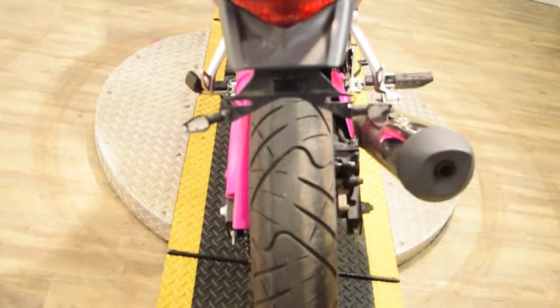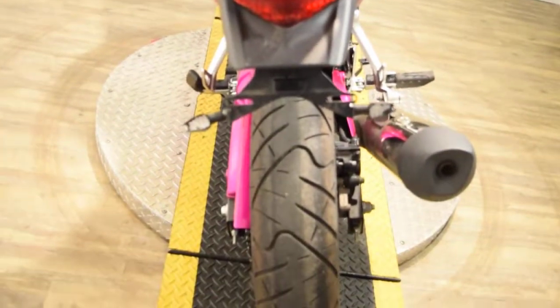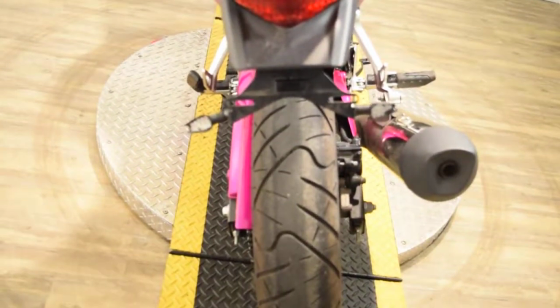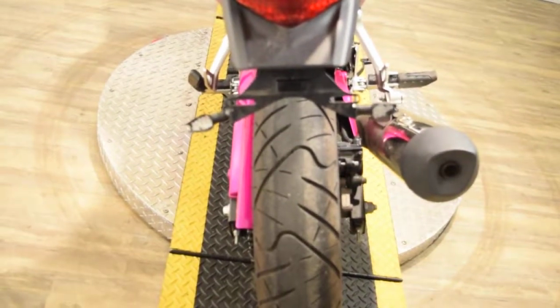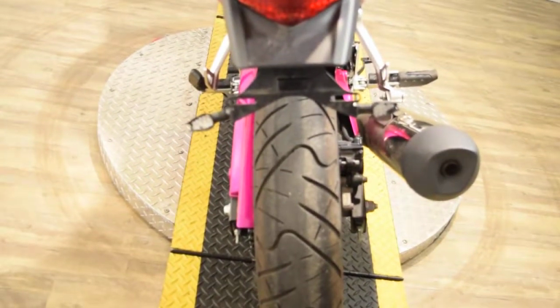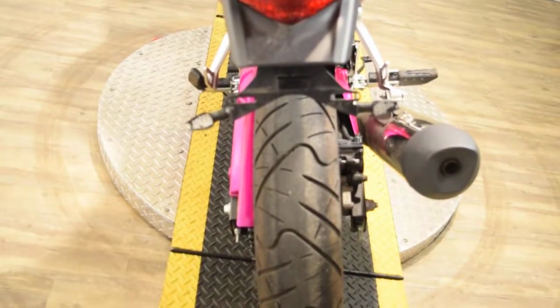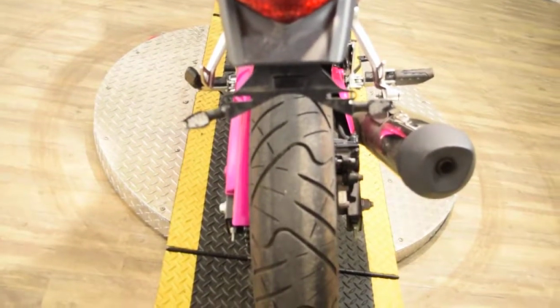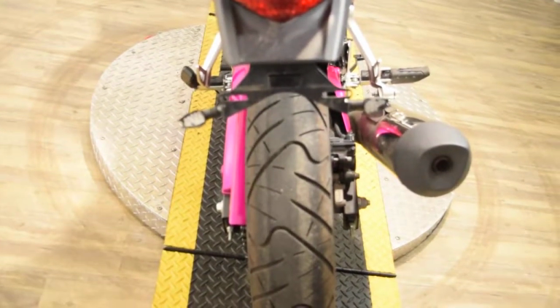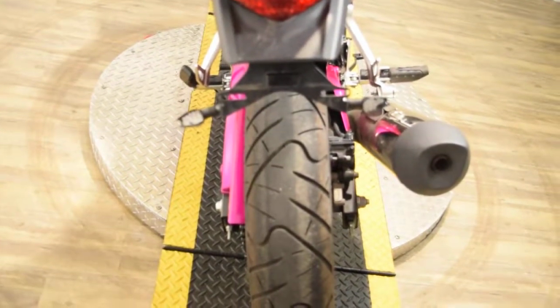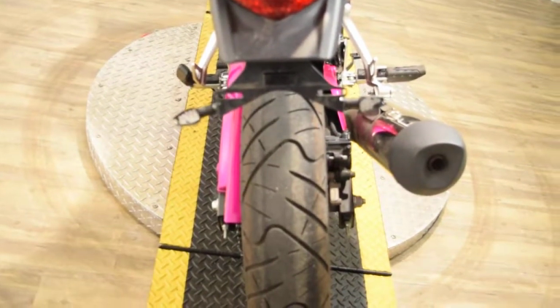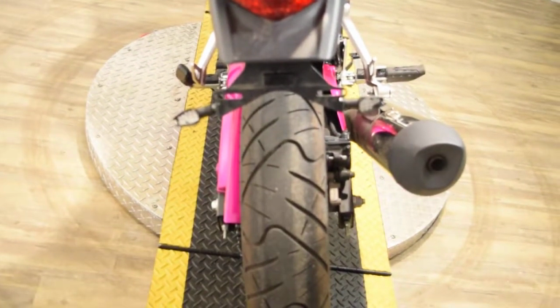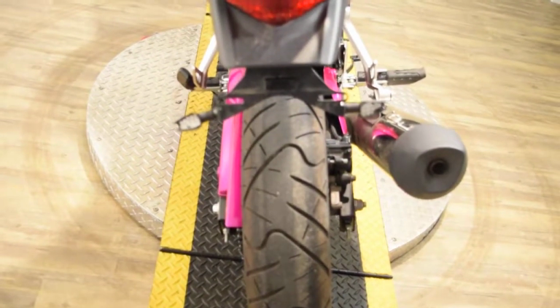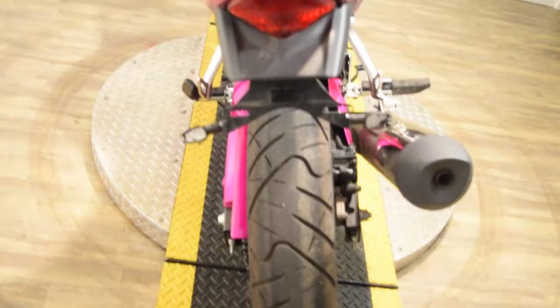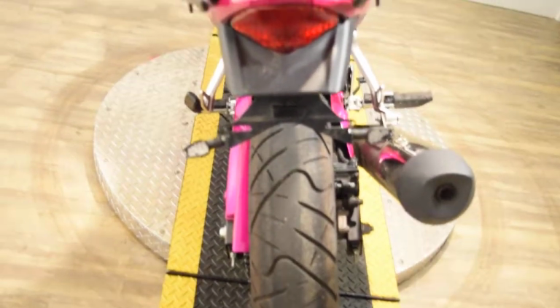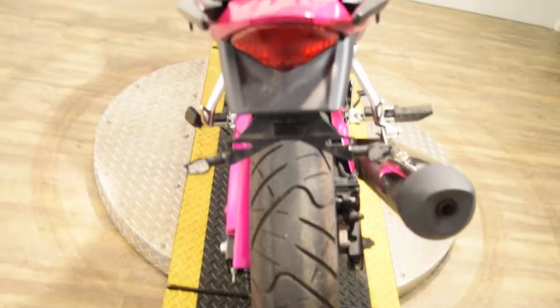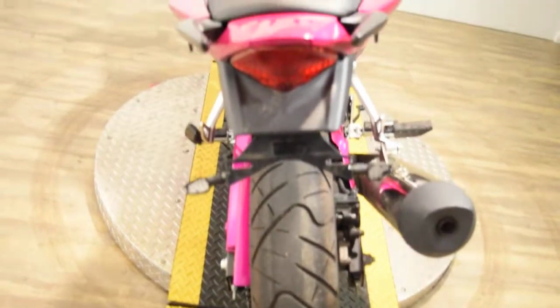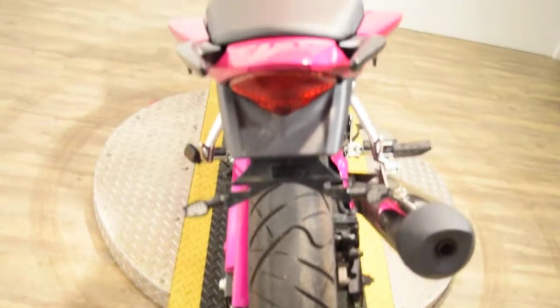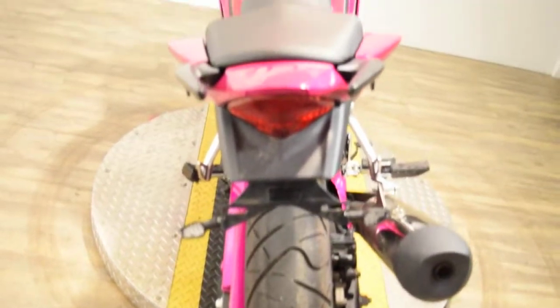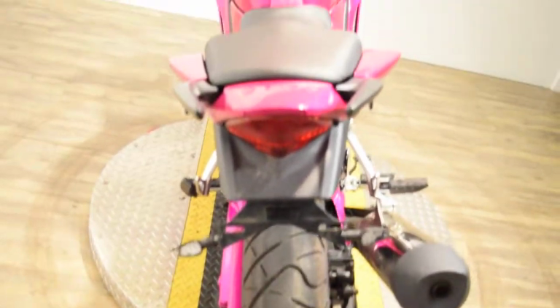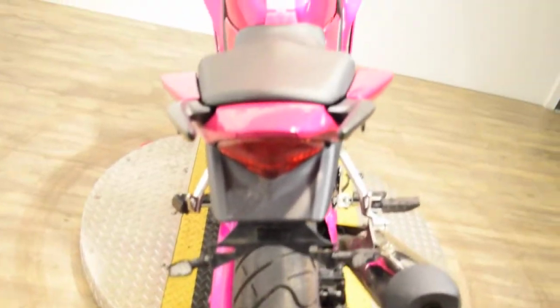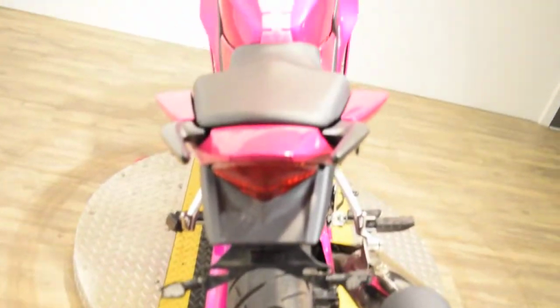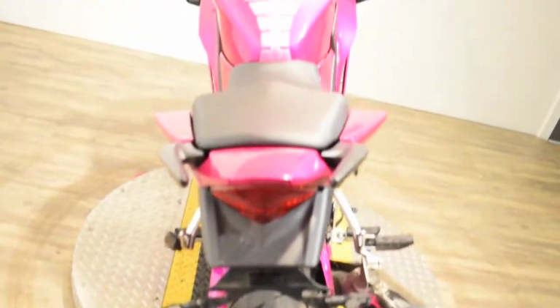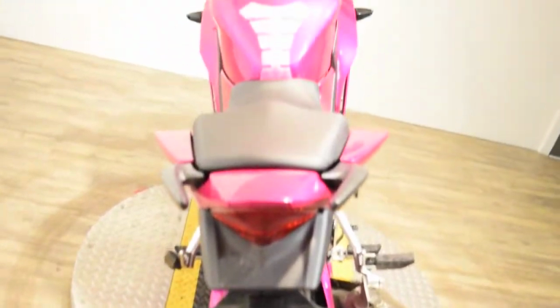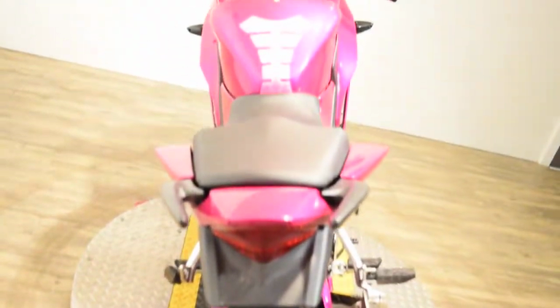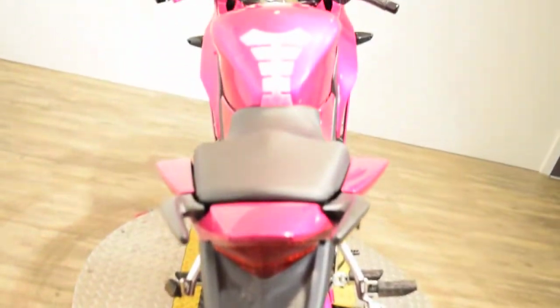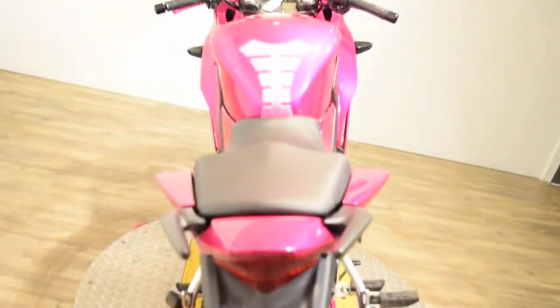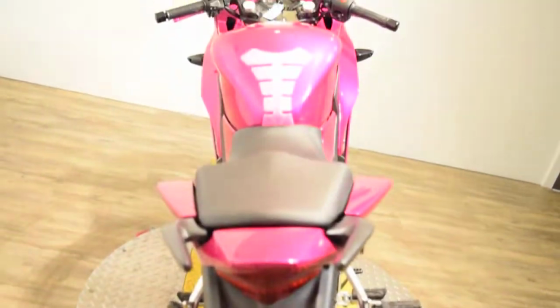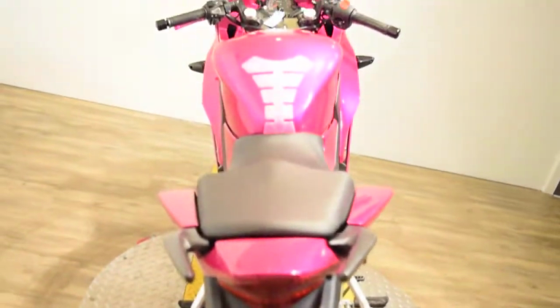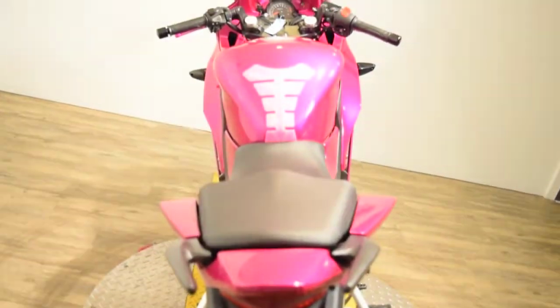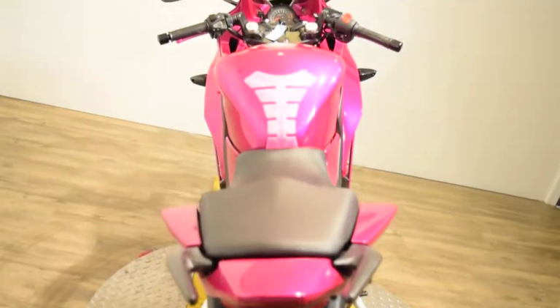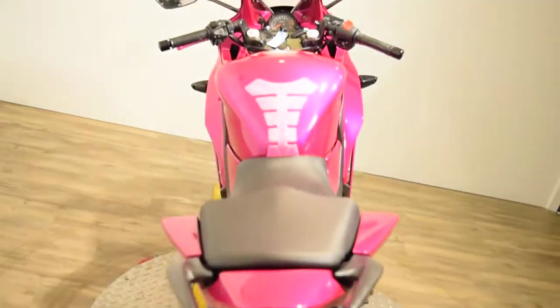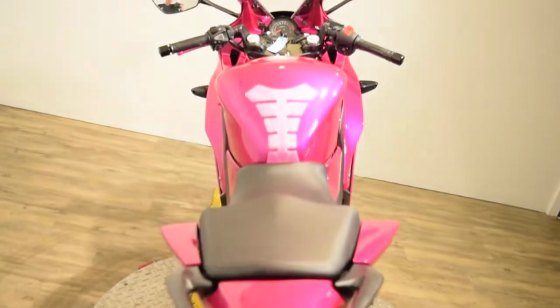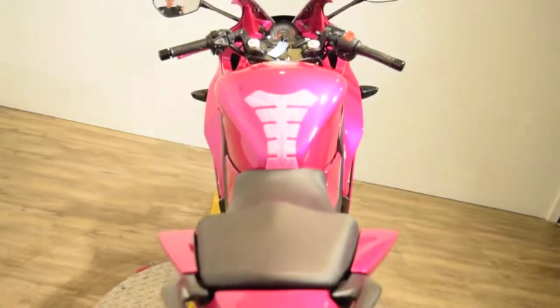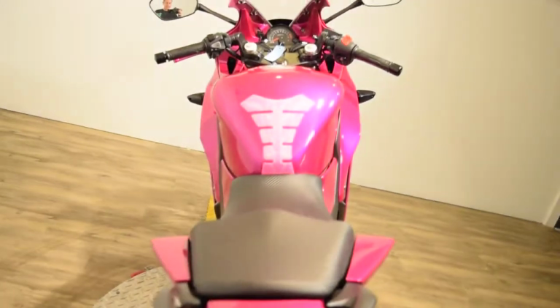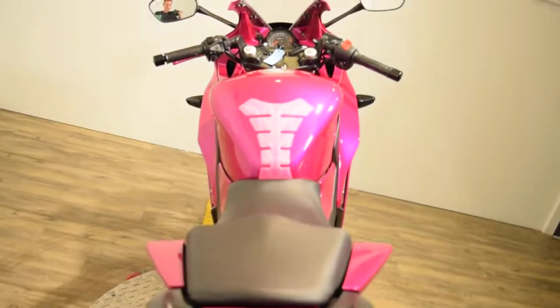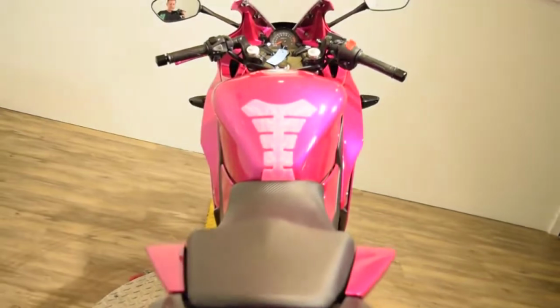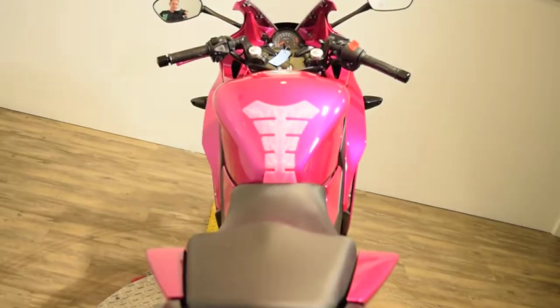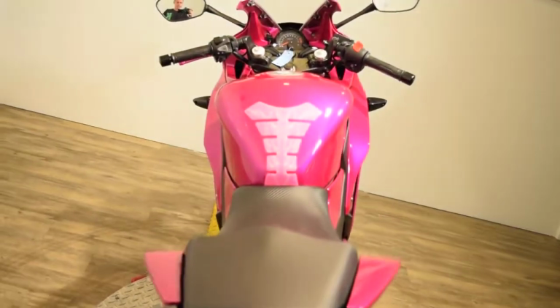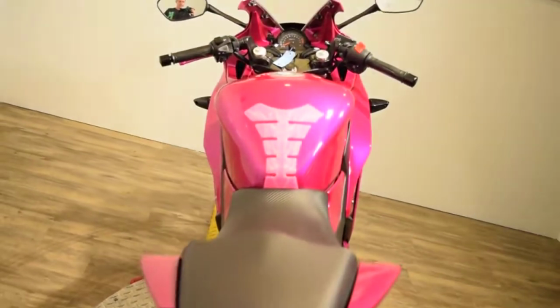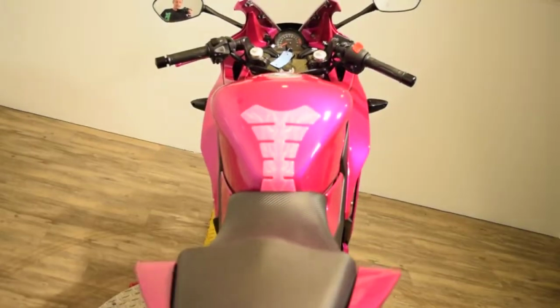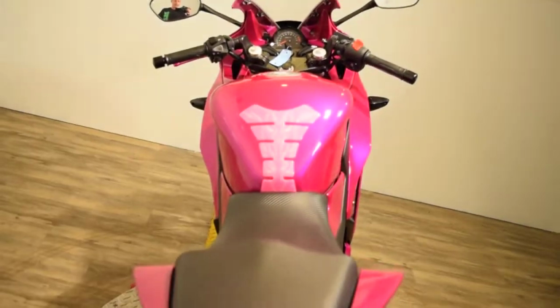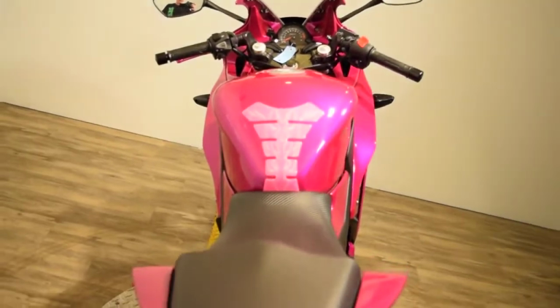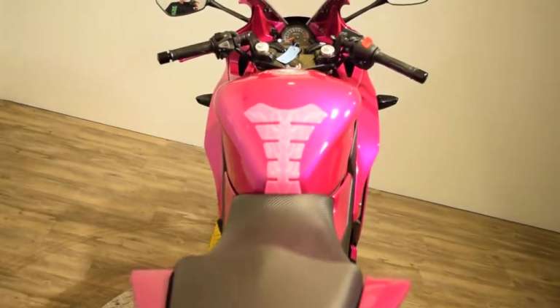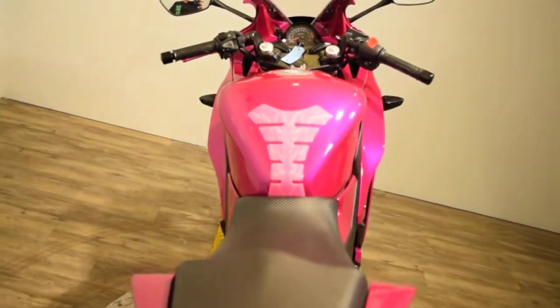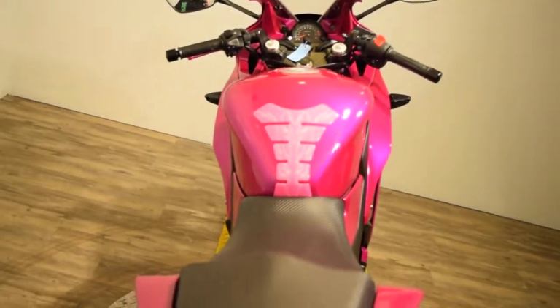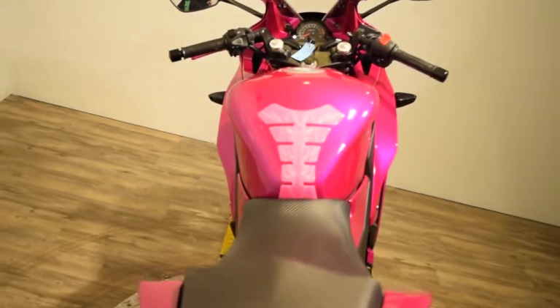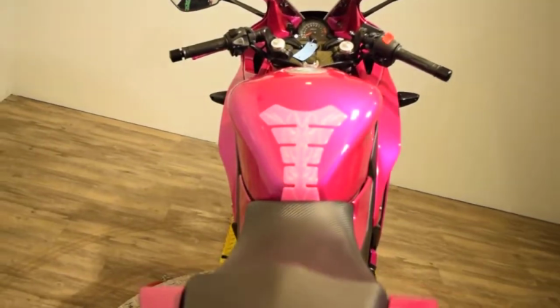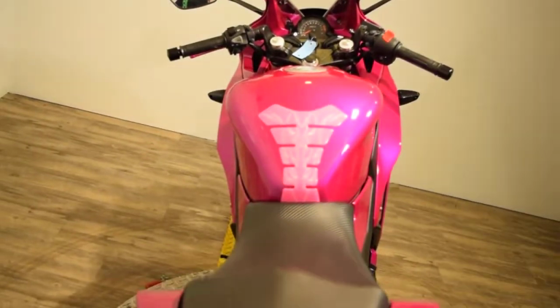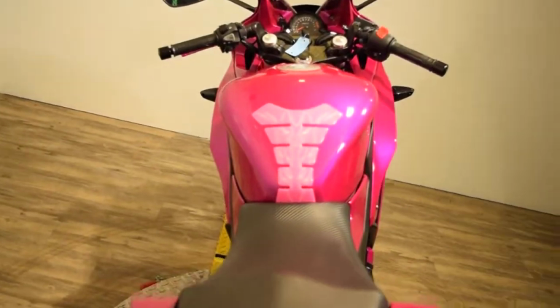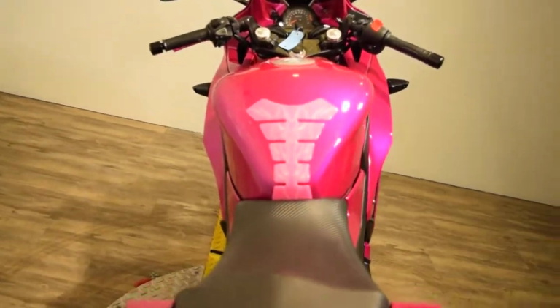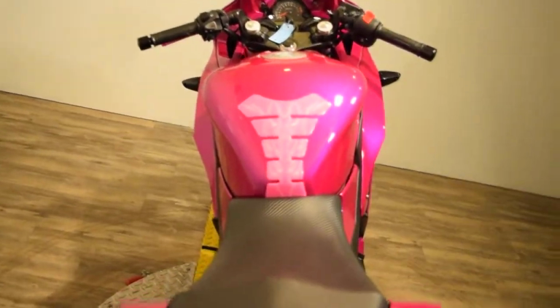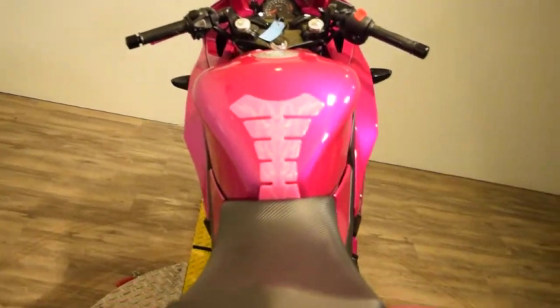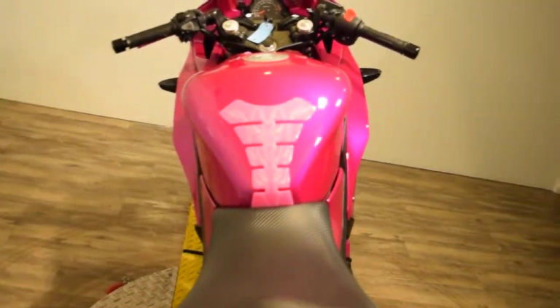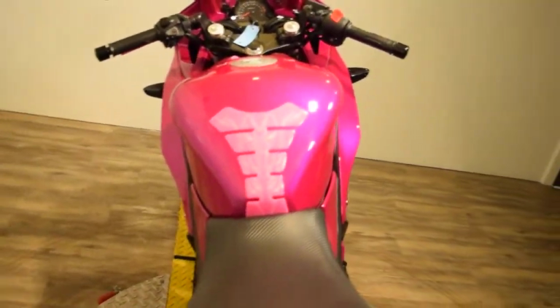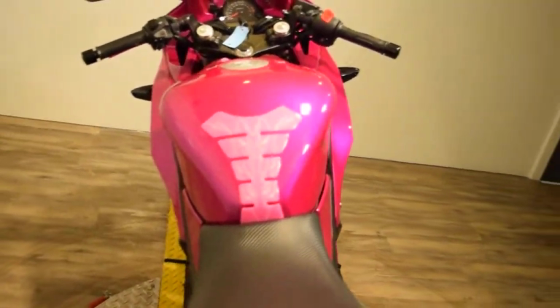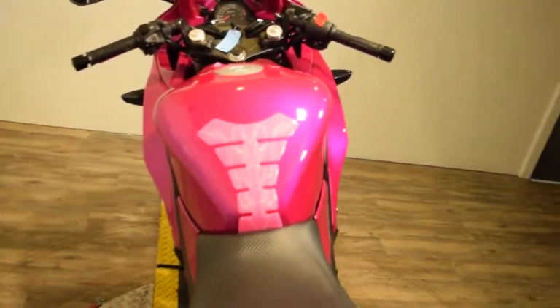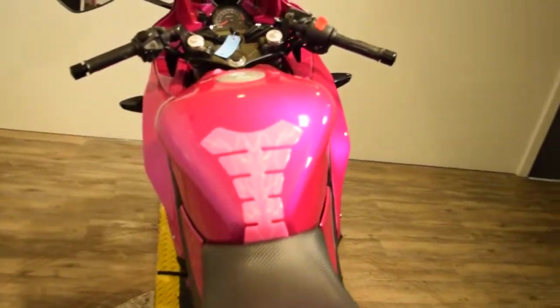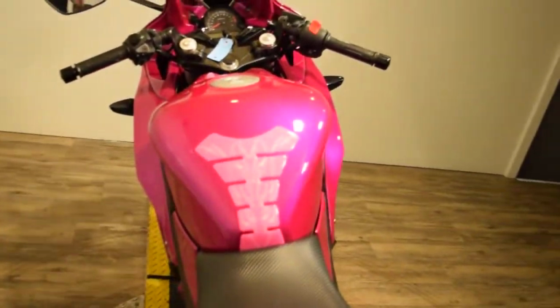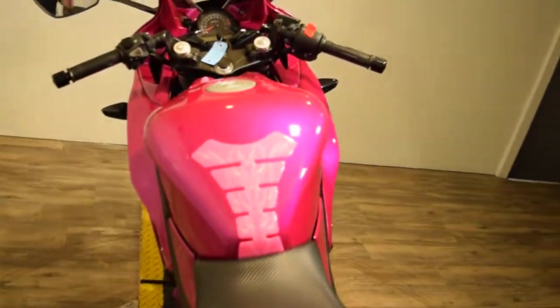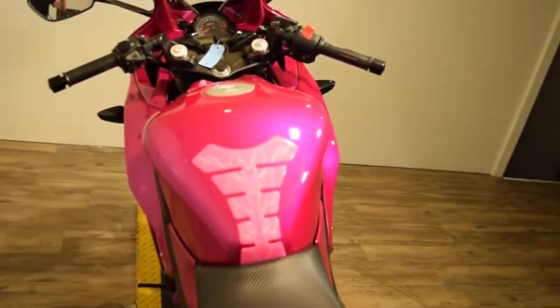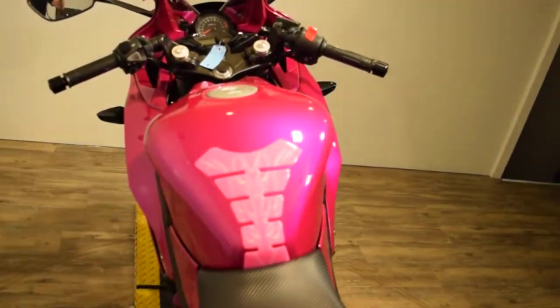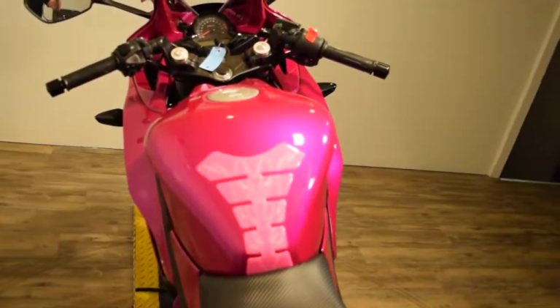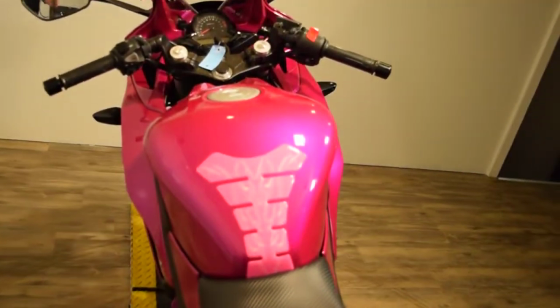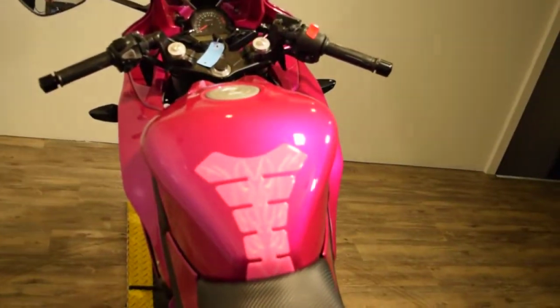We've got about 300 bikes in stock. We finance out-of-state buyers and sell bikes to people all over the world.